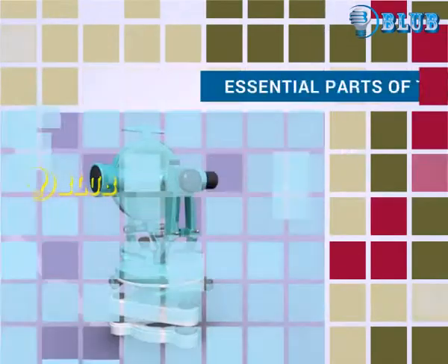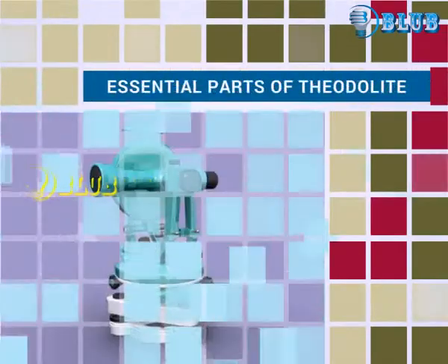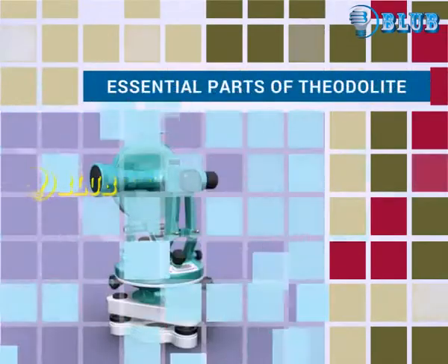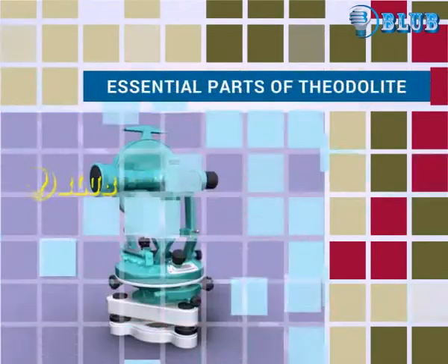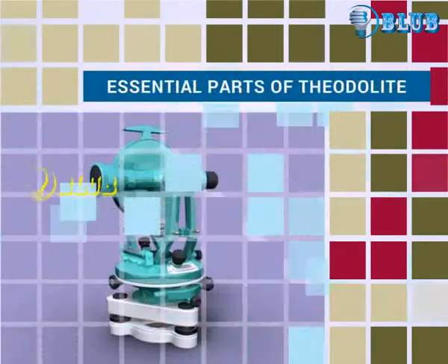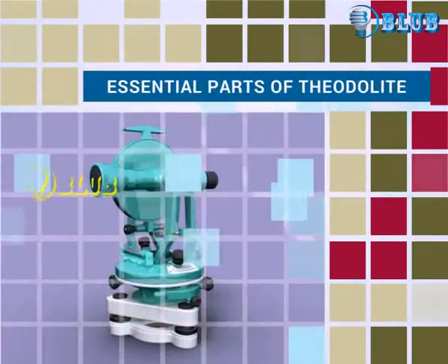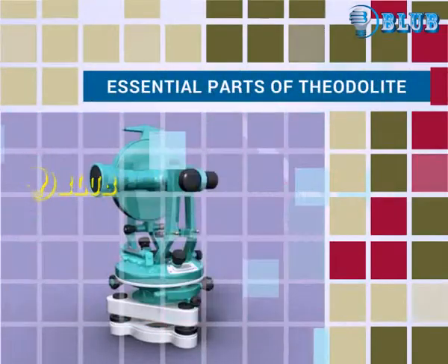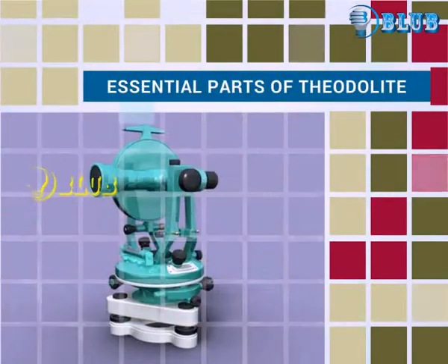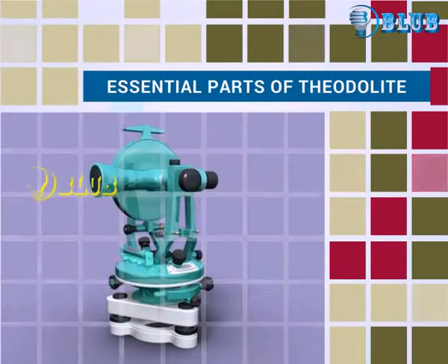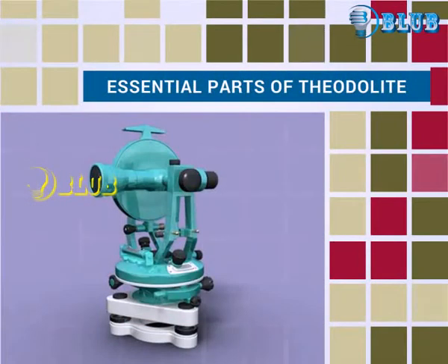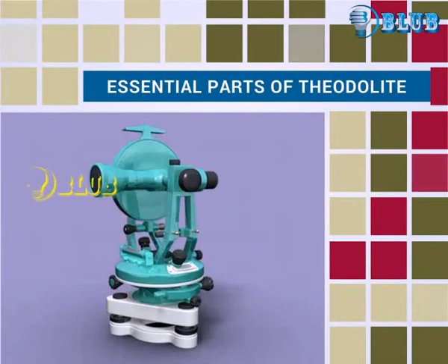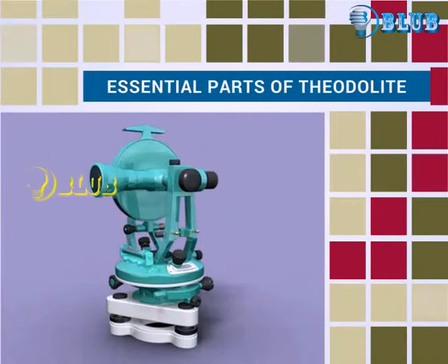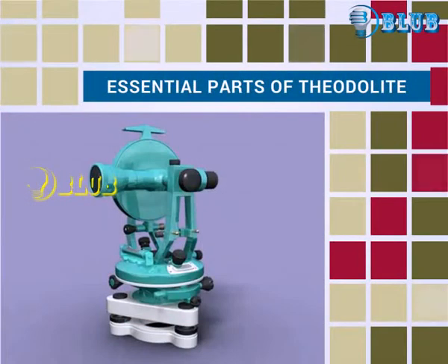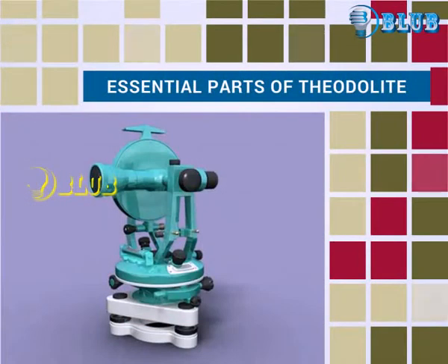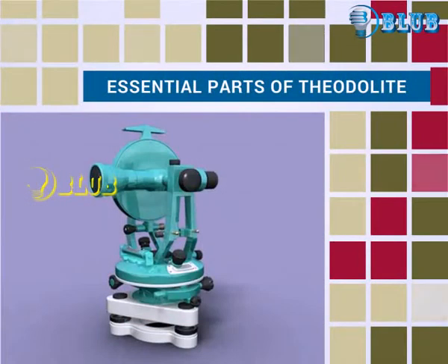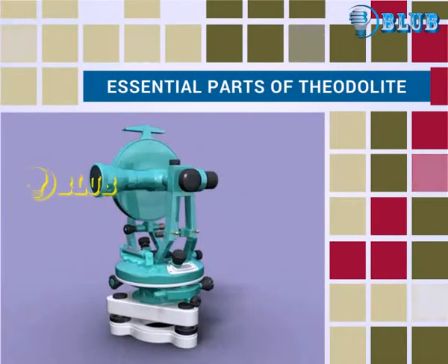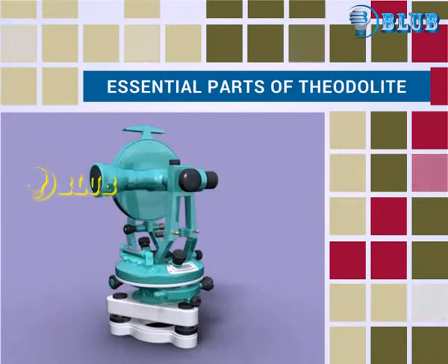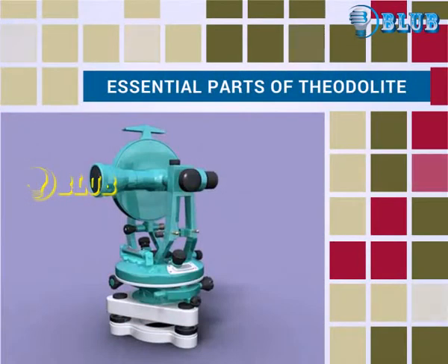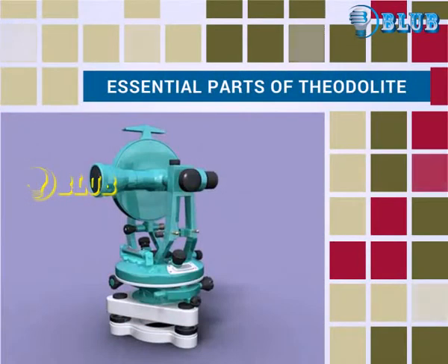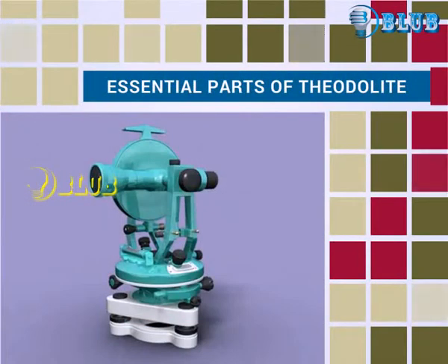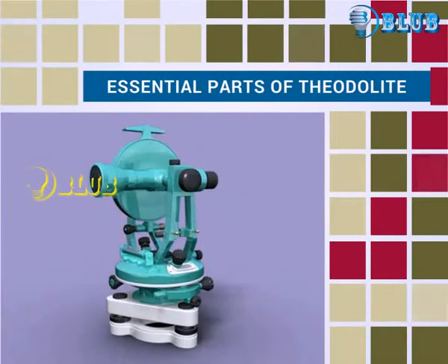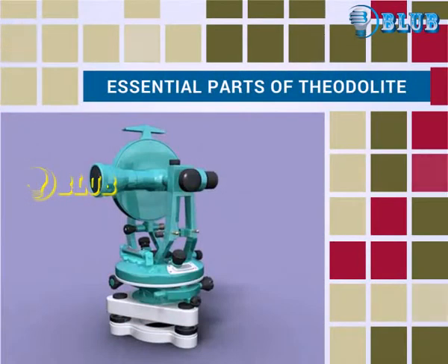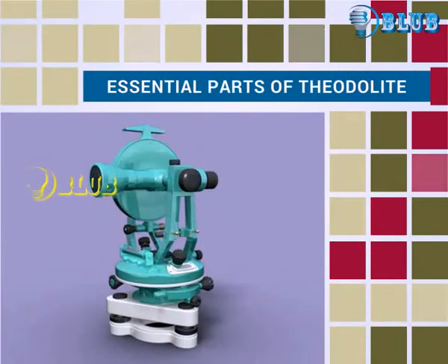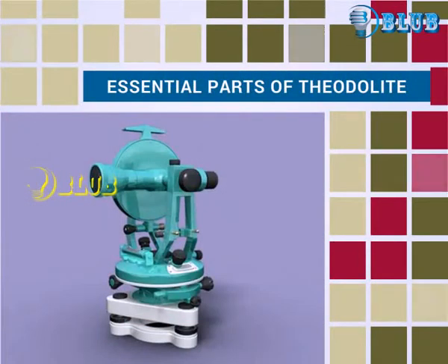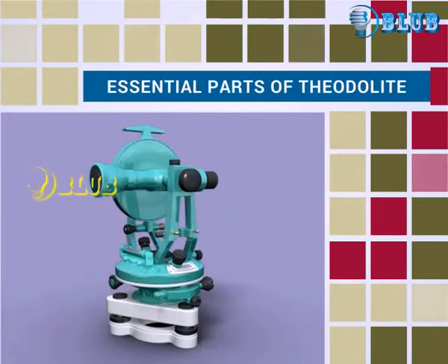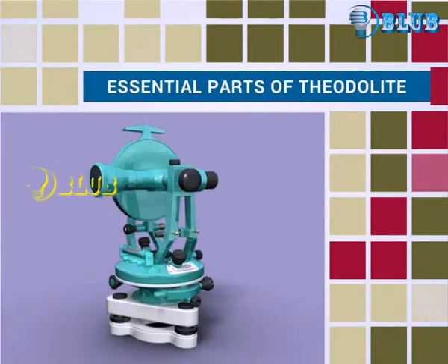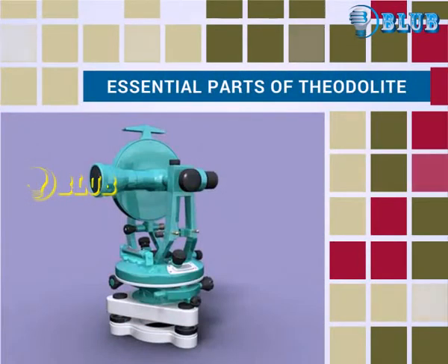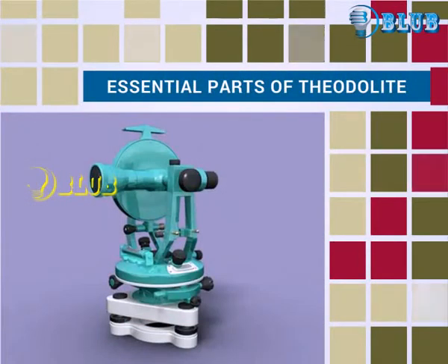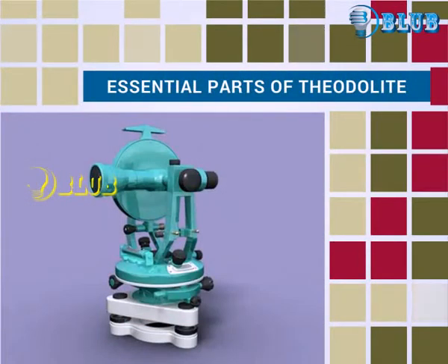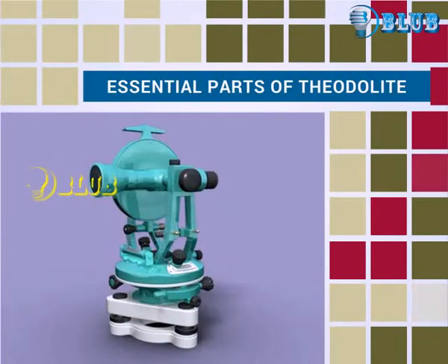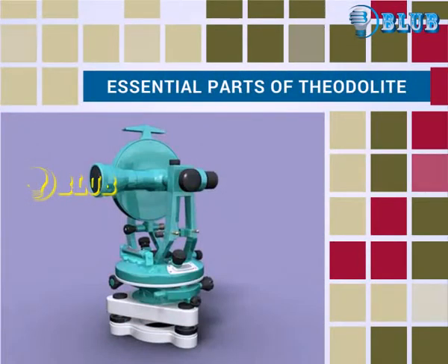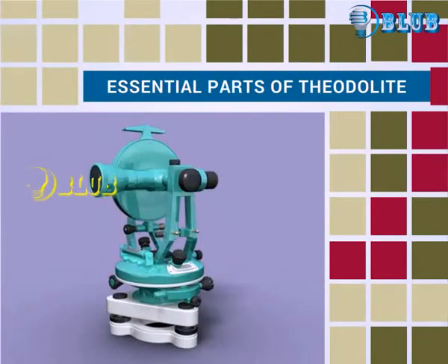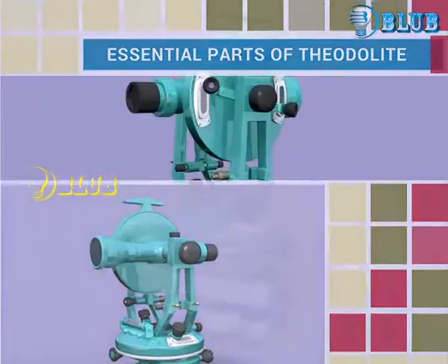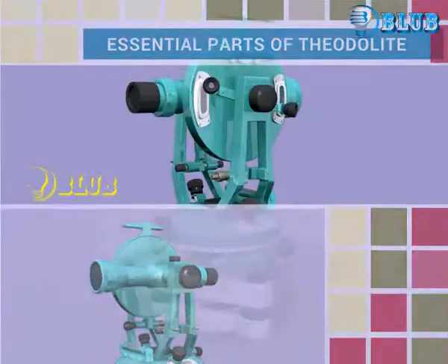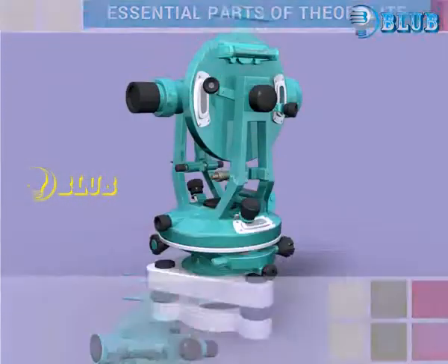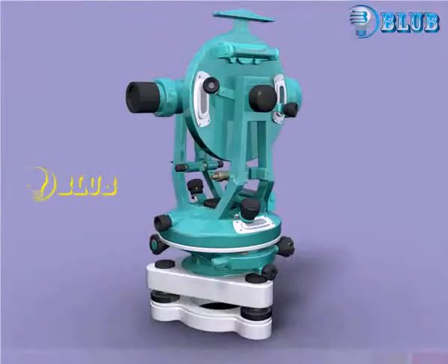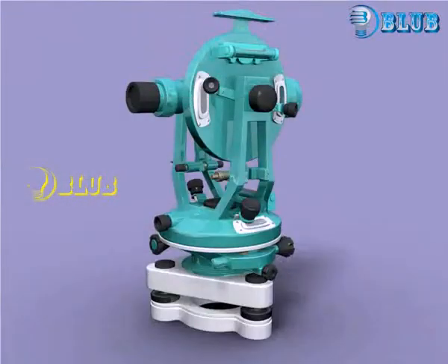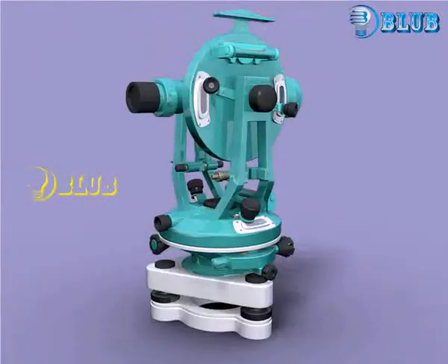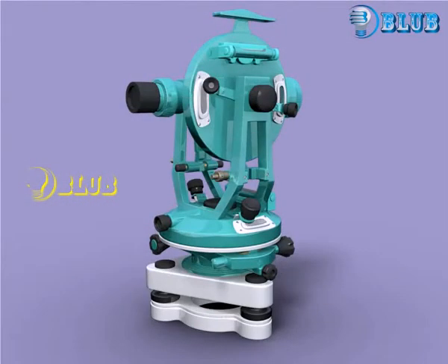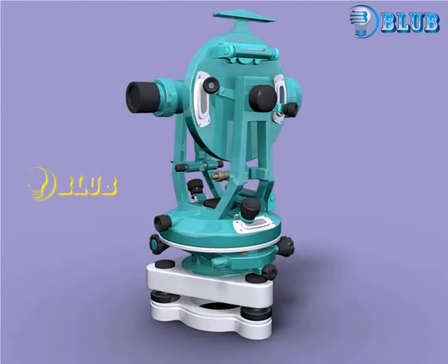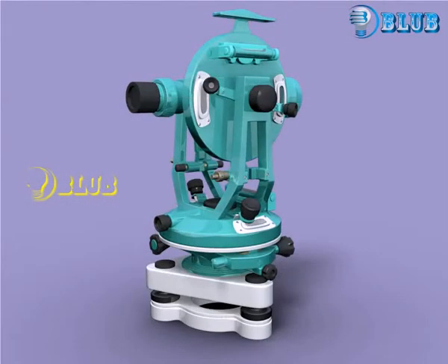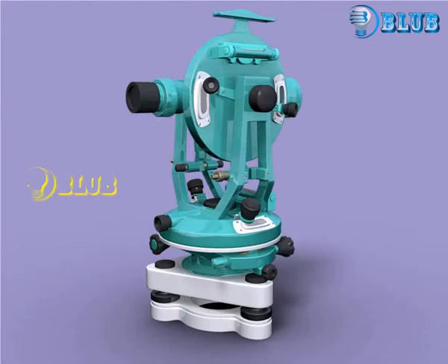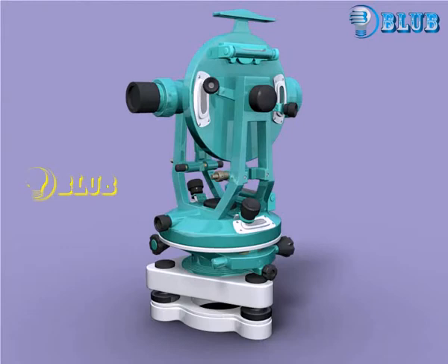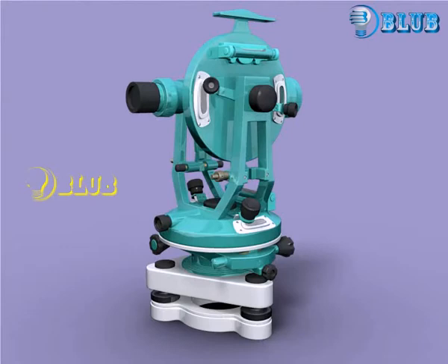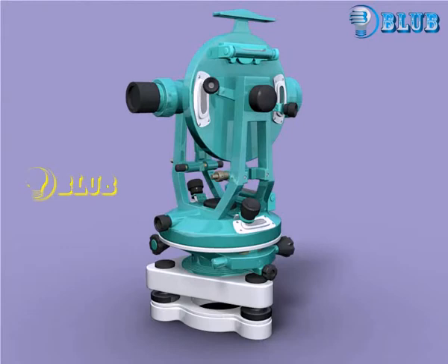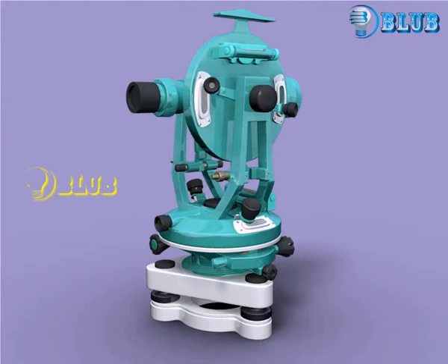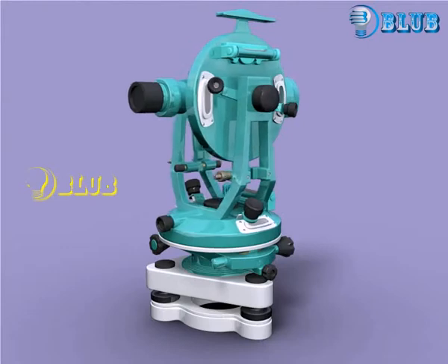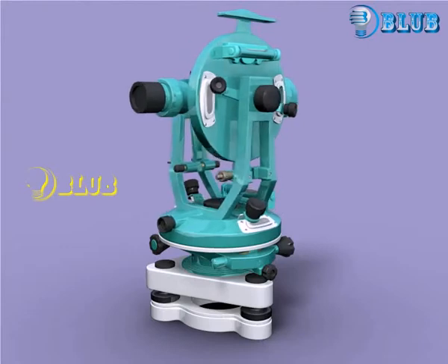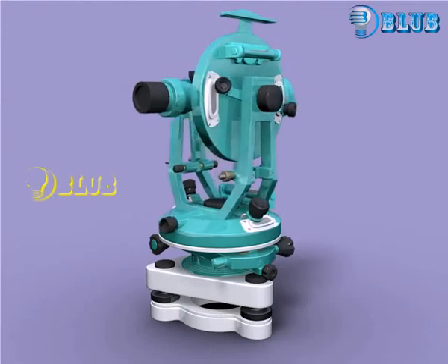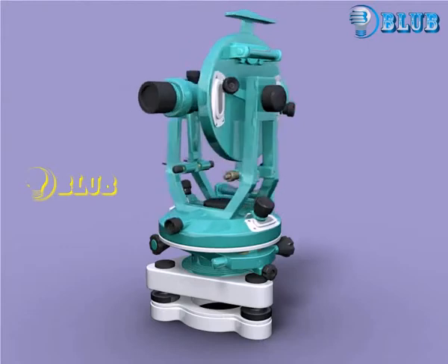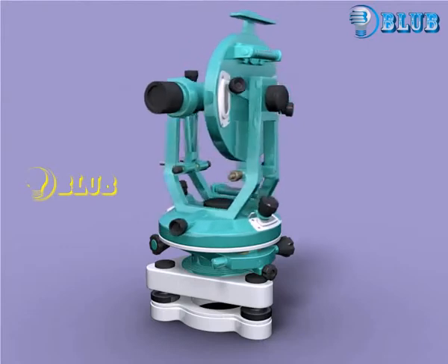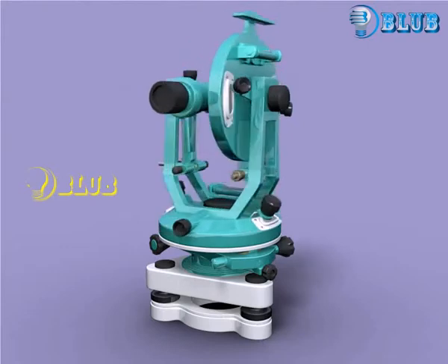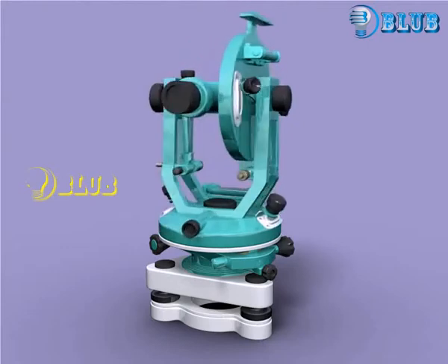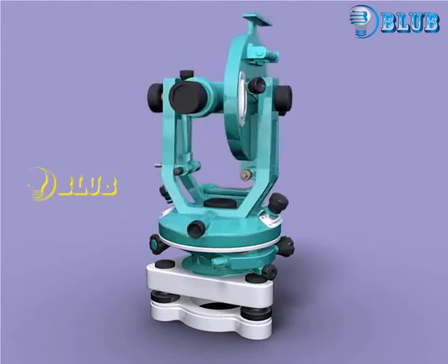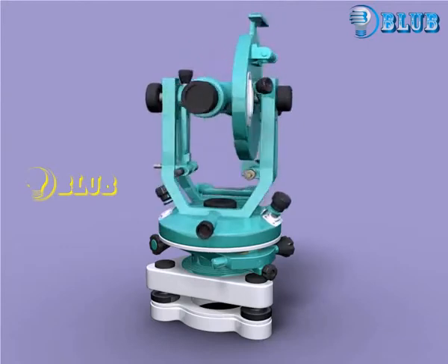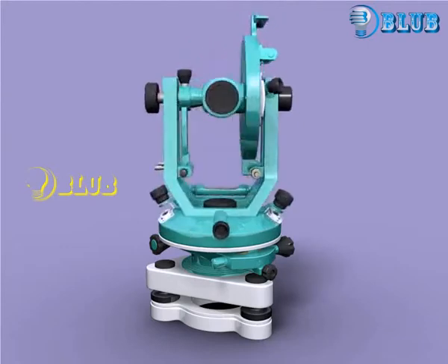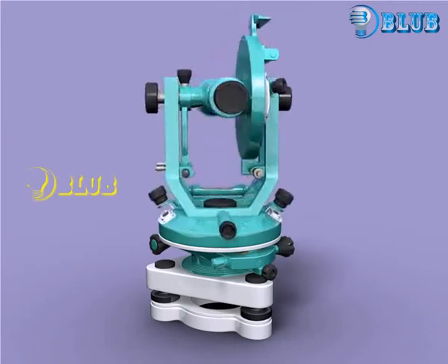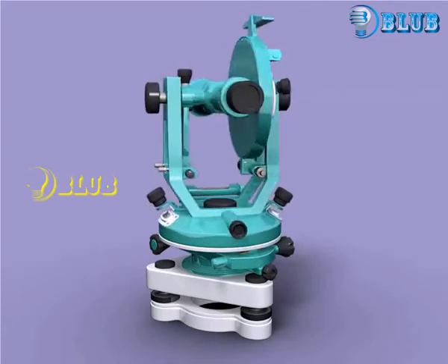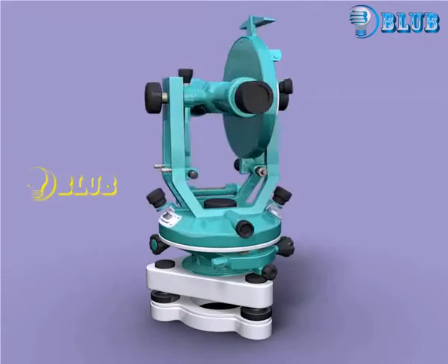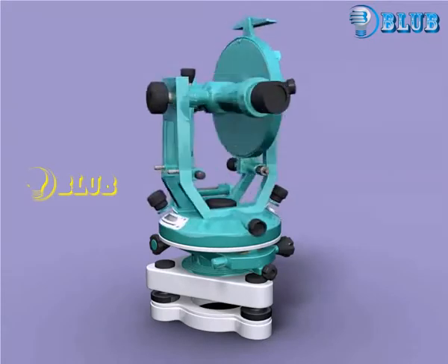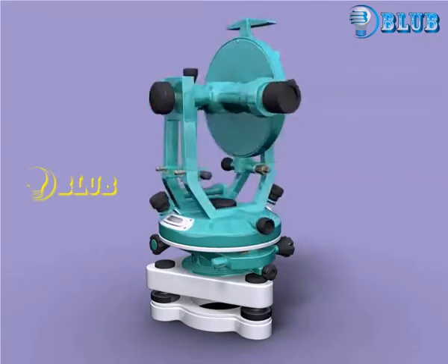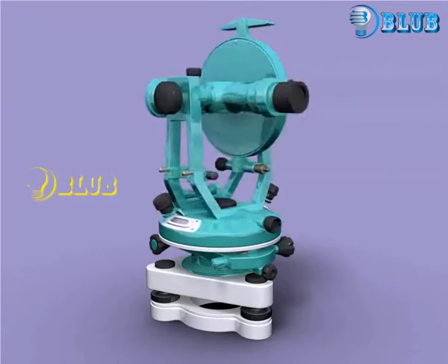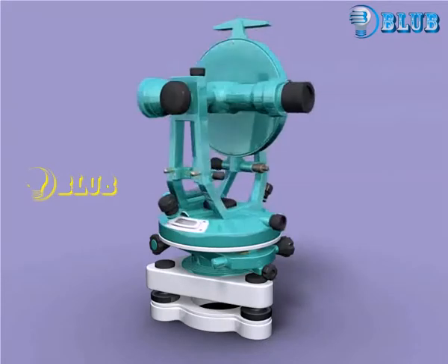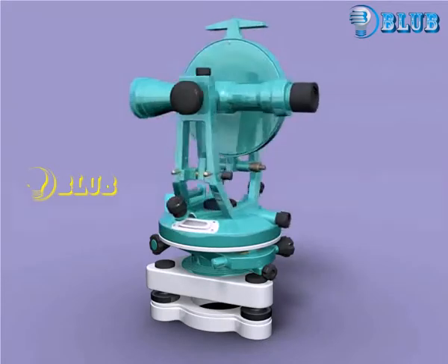Essential Parts of Theodolite. Let us see the essential parts of theodolite used for surveying.